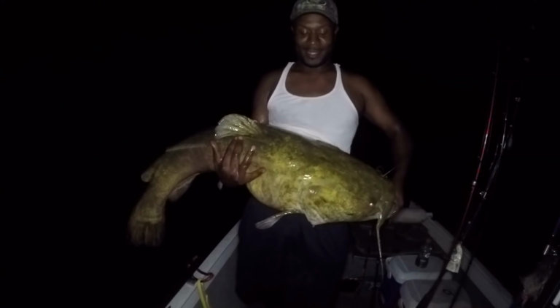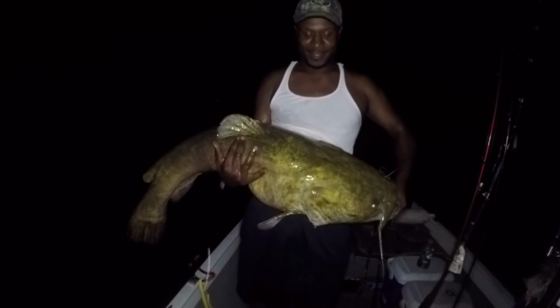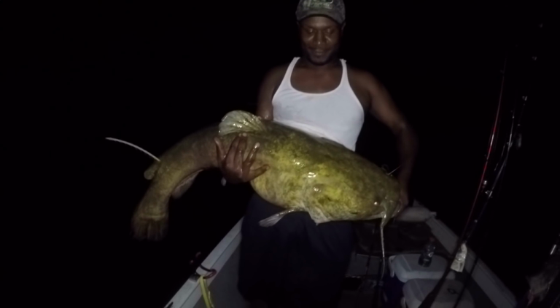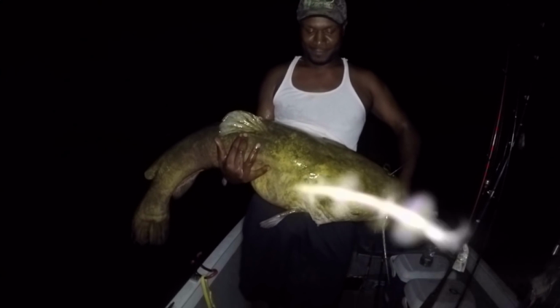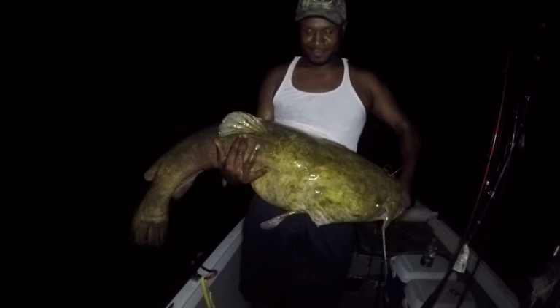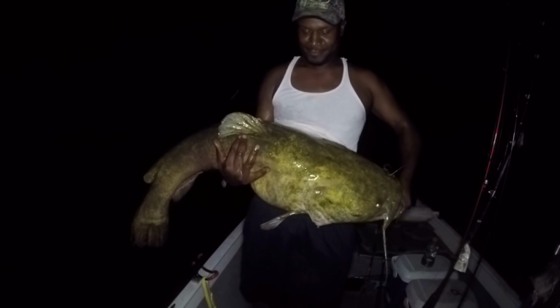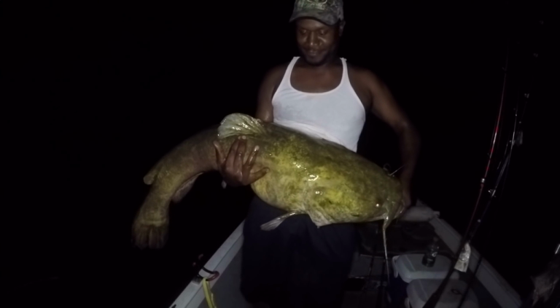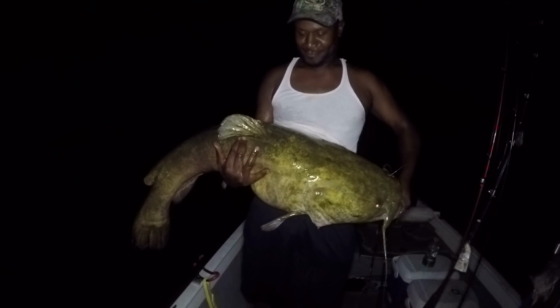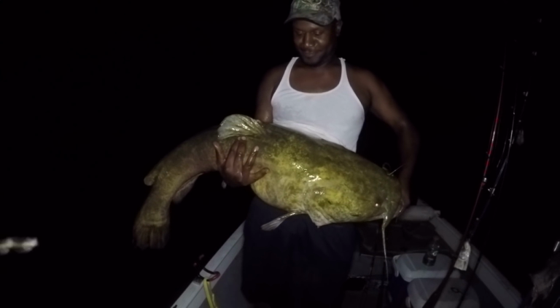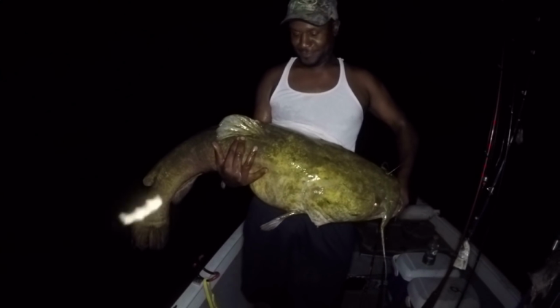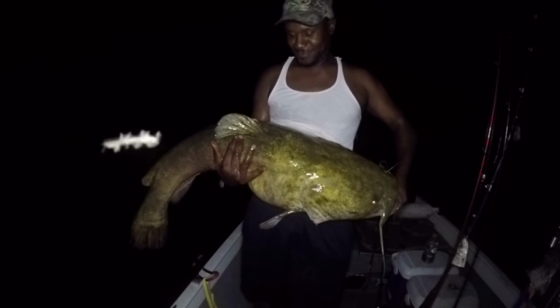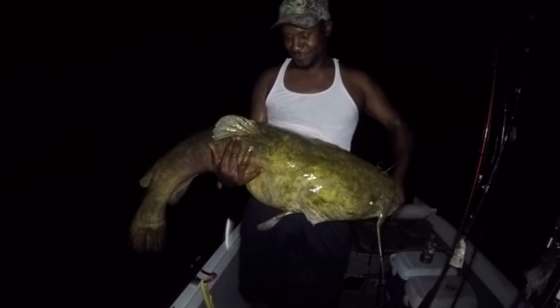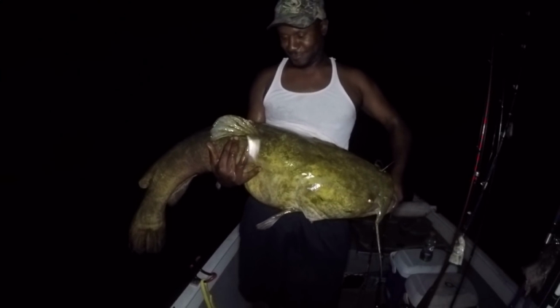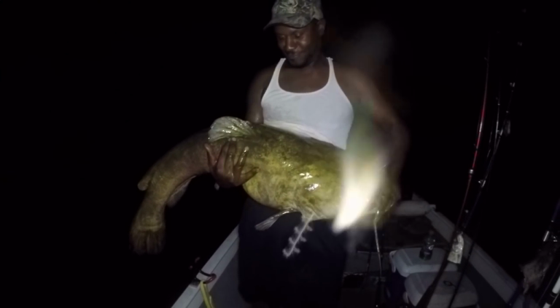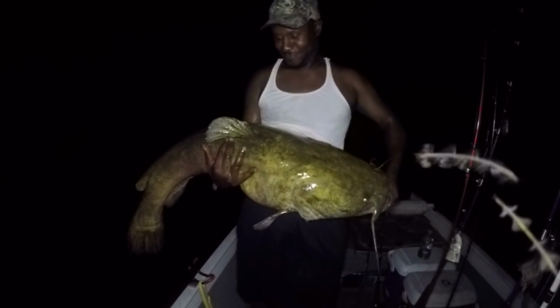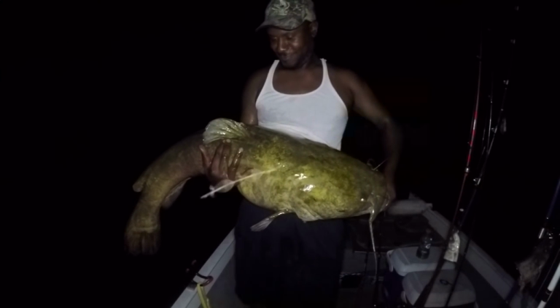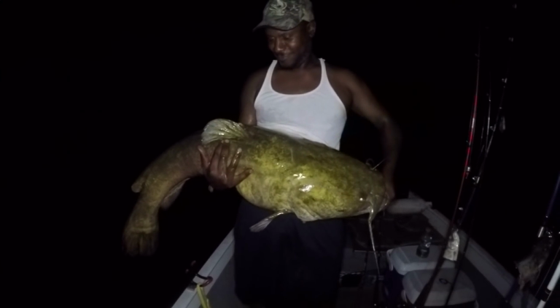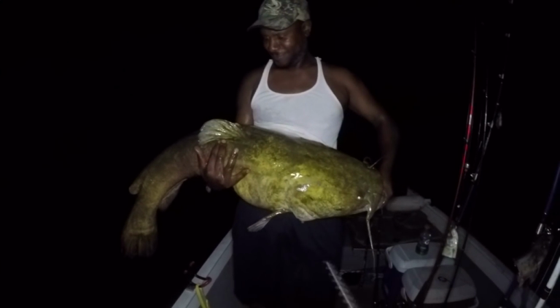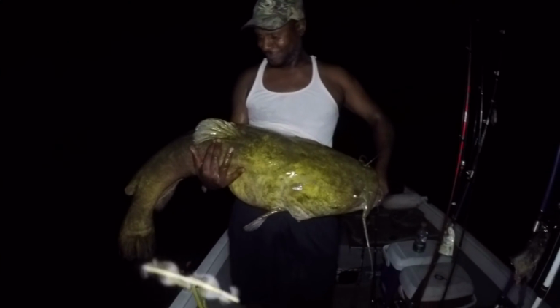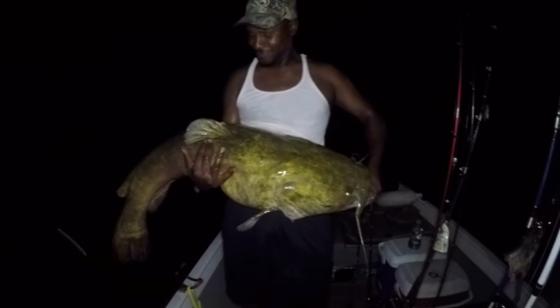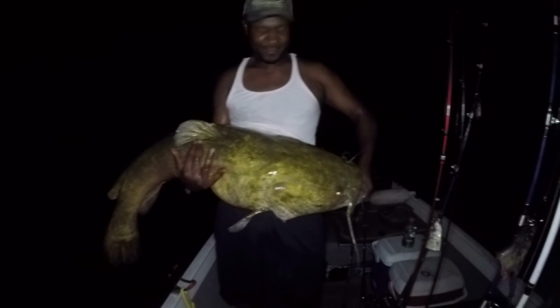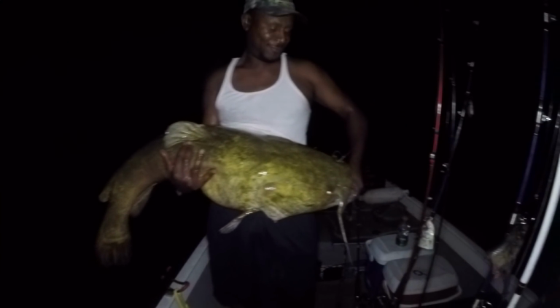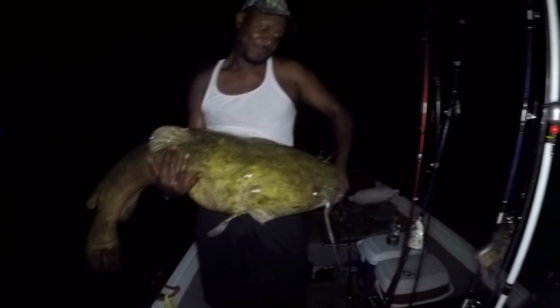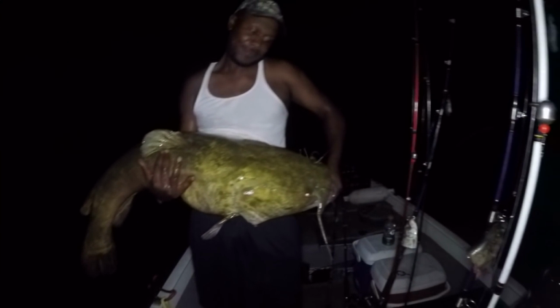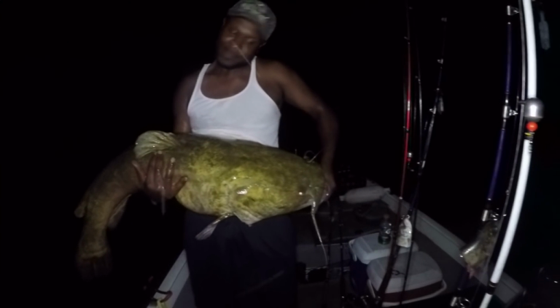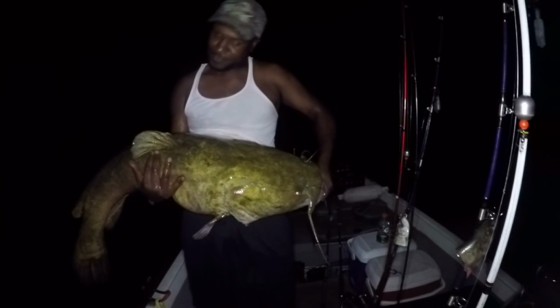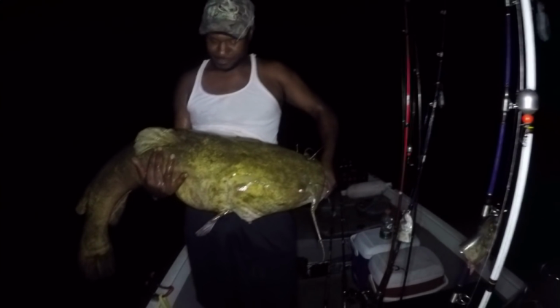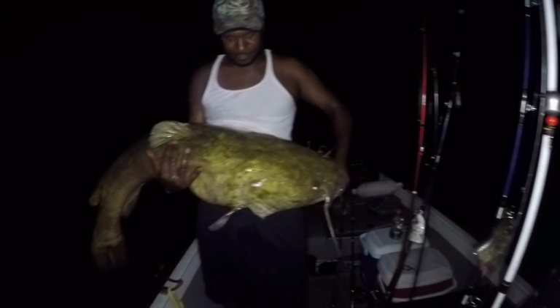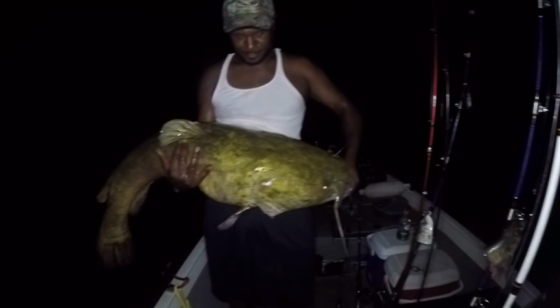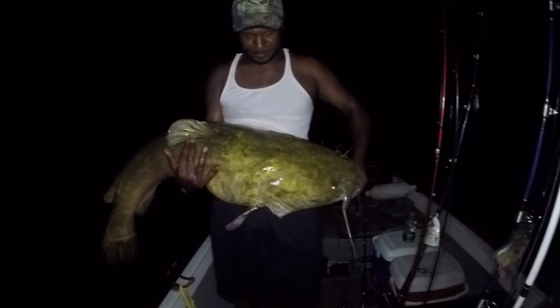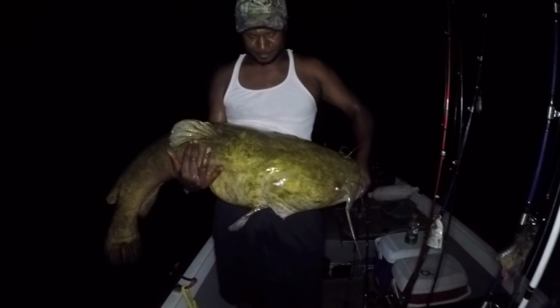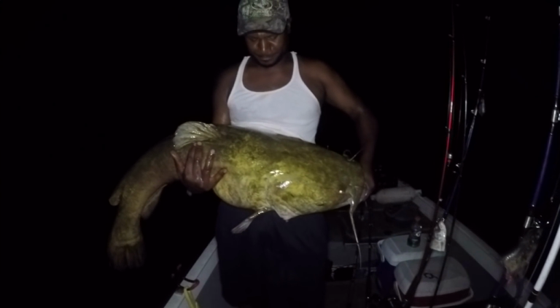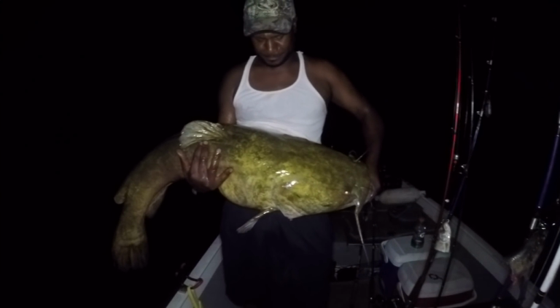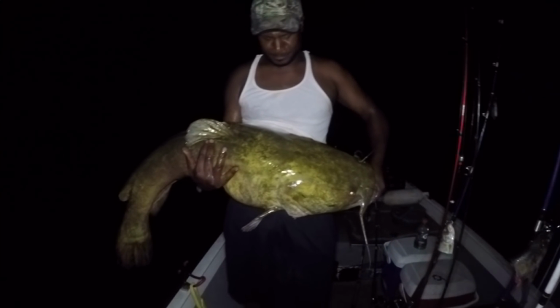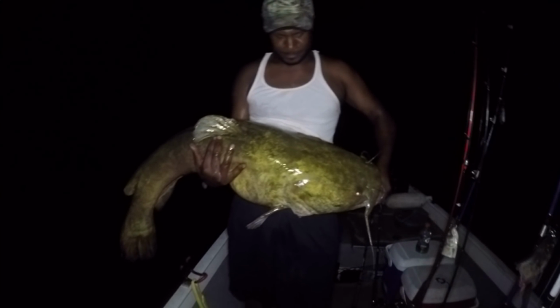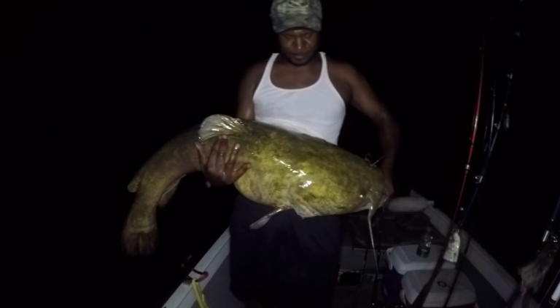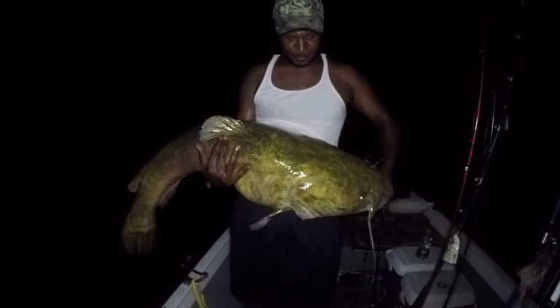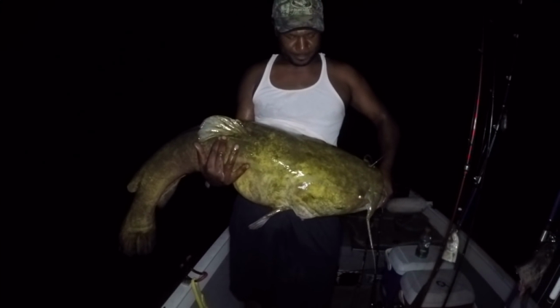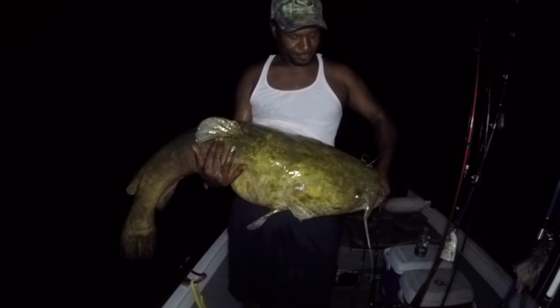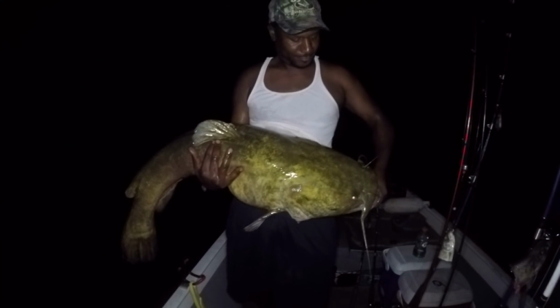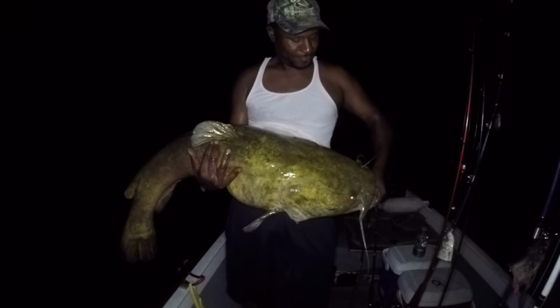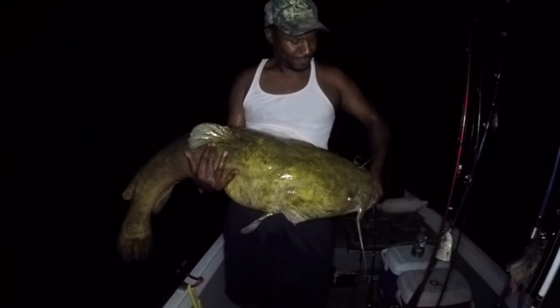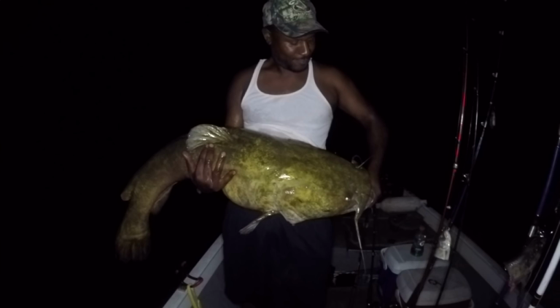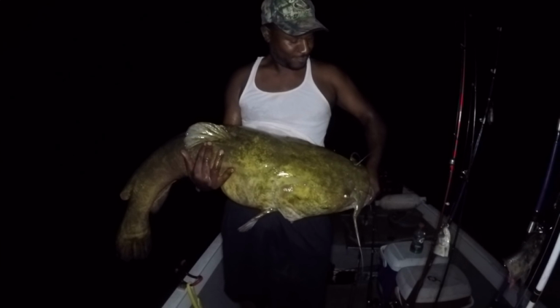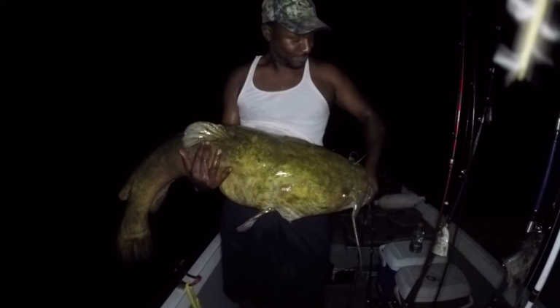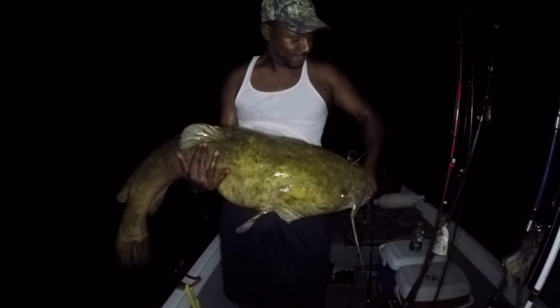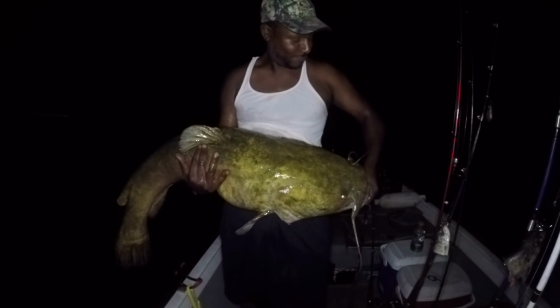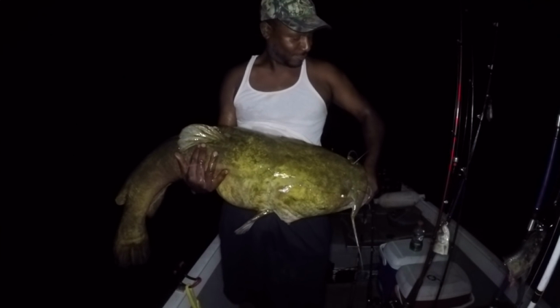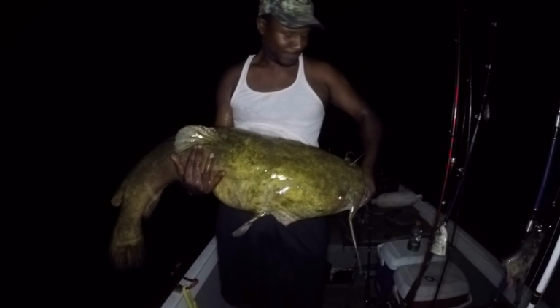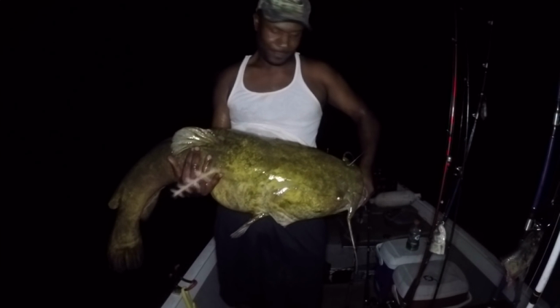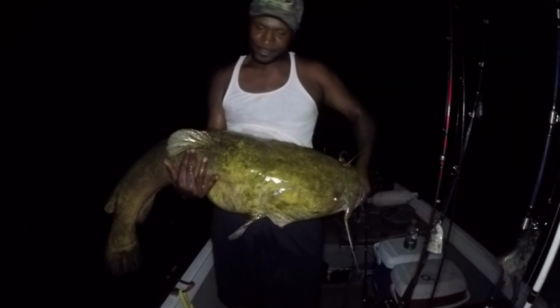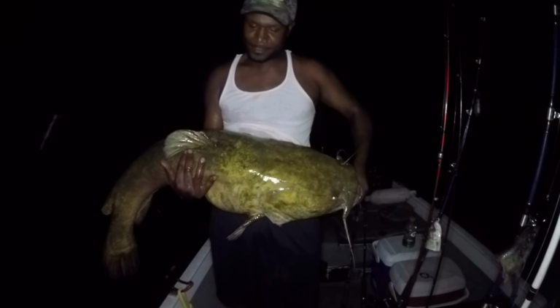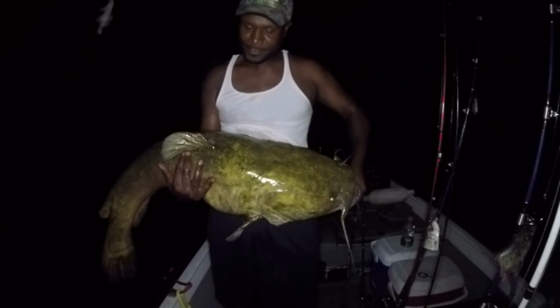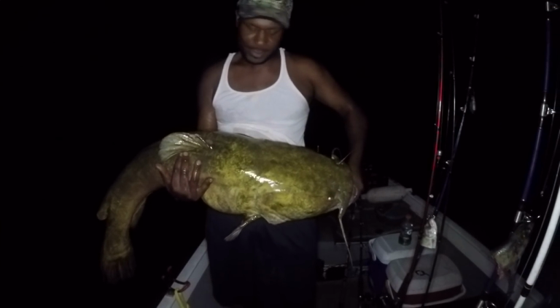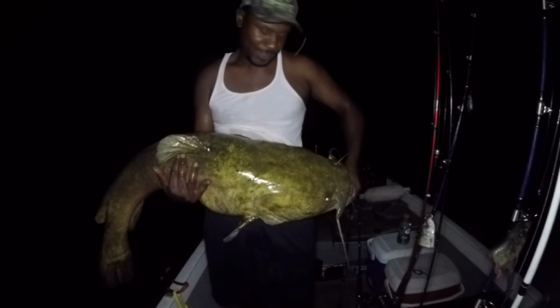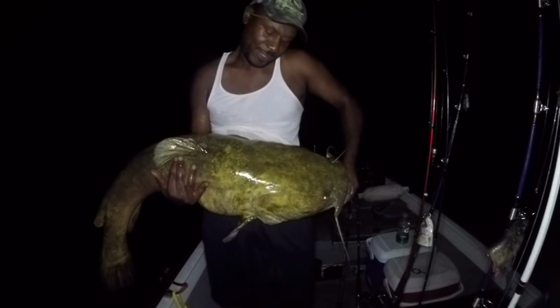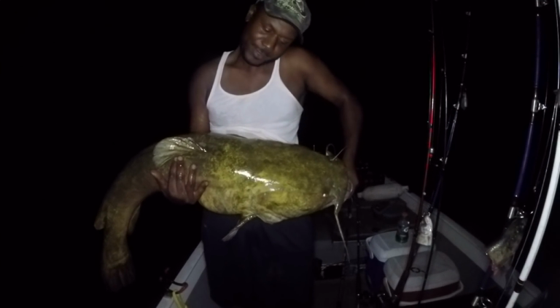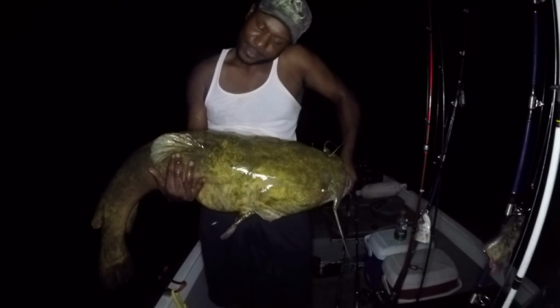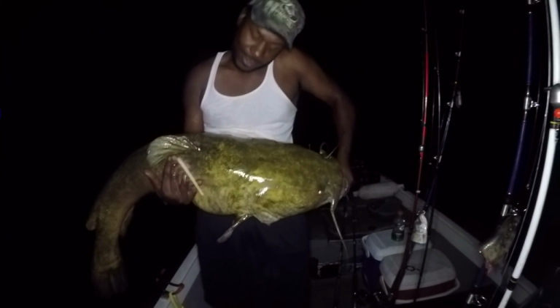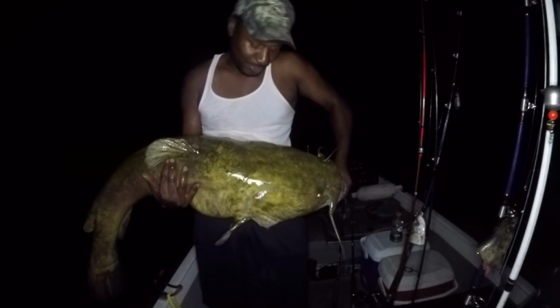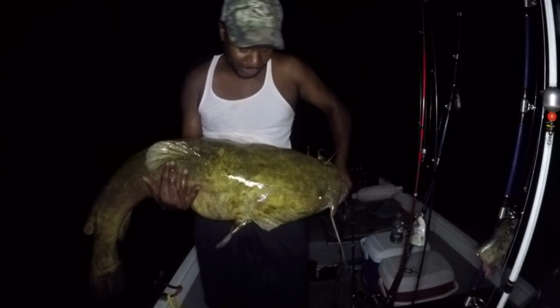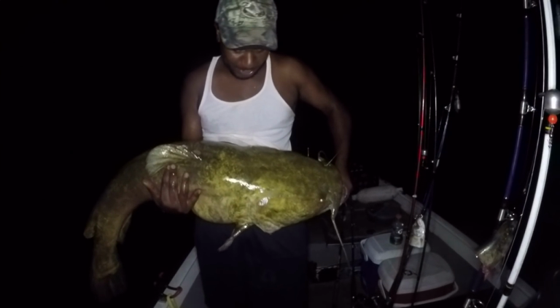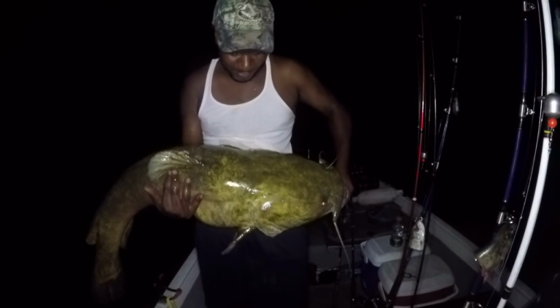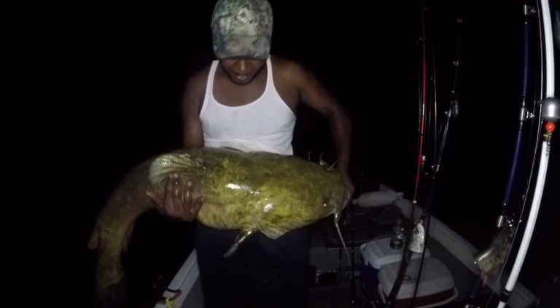That is a 45-46 pound flathead catfish, a beauty. Is this your personal best or close to it? Close to it.